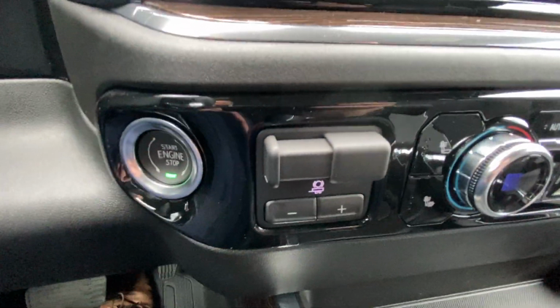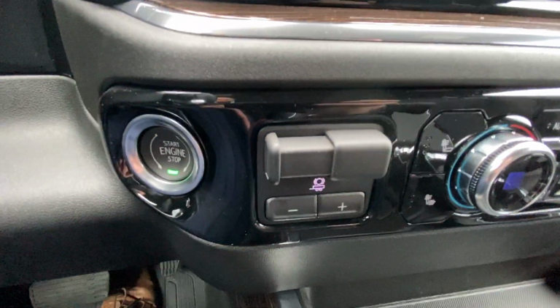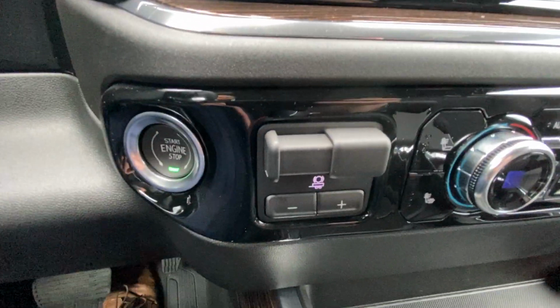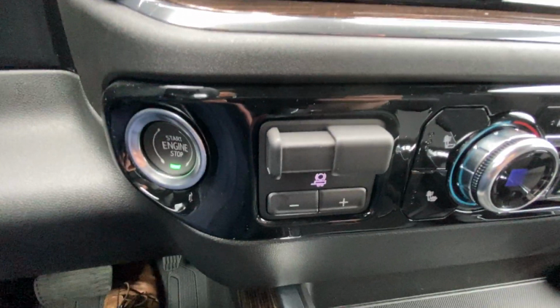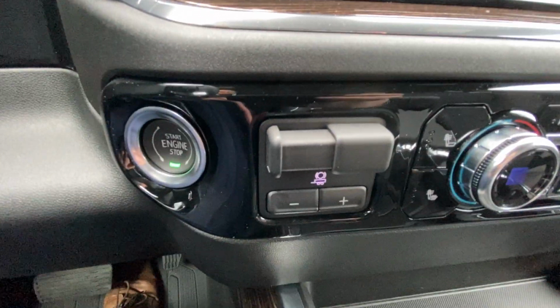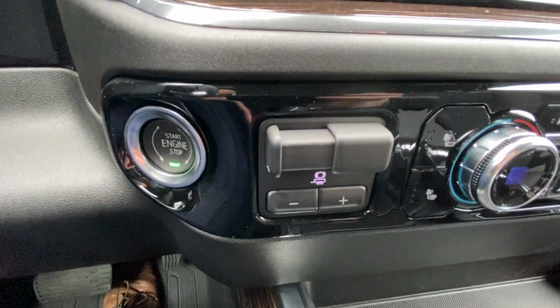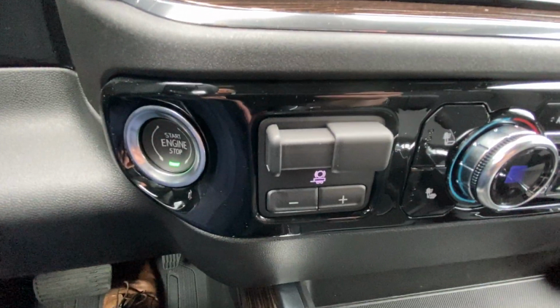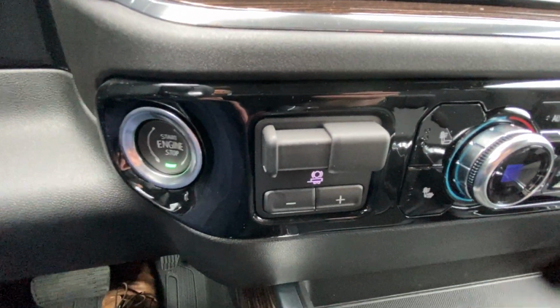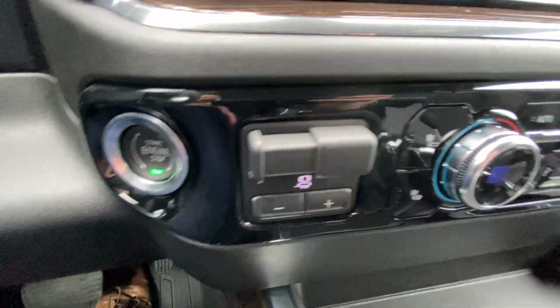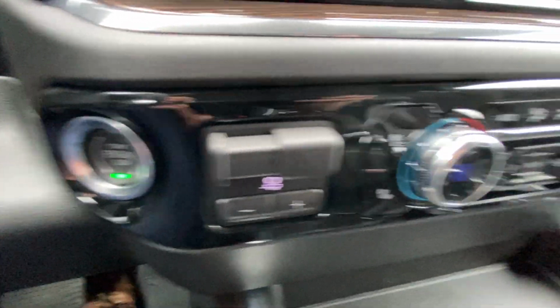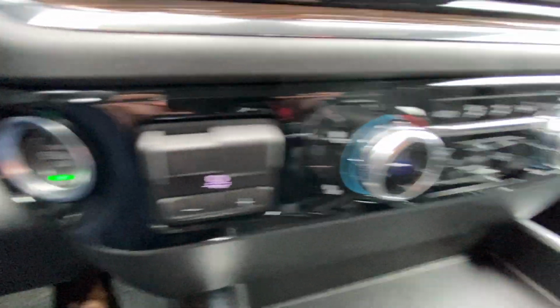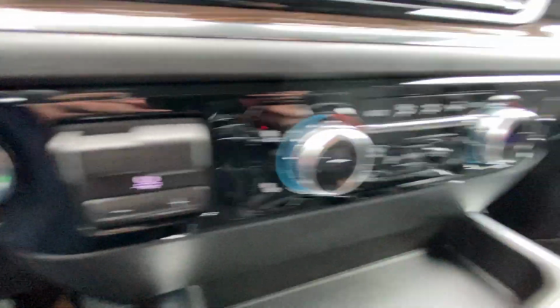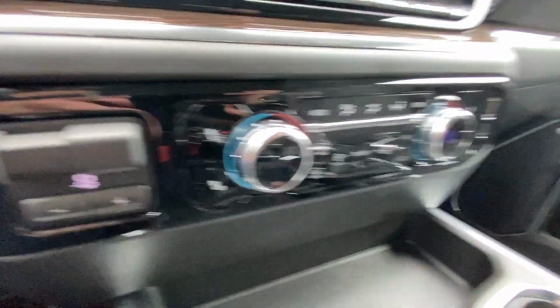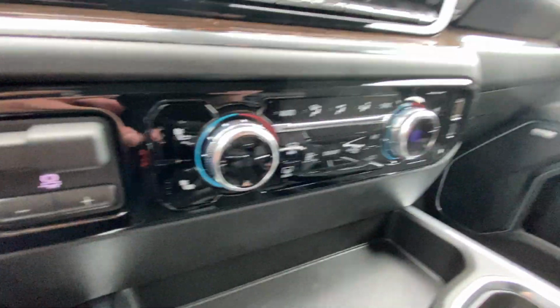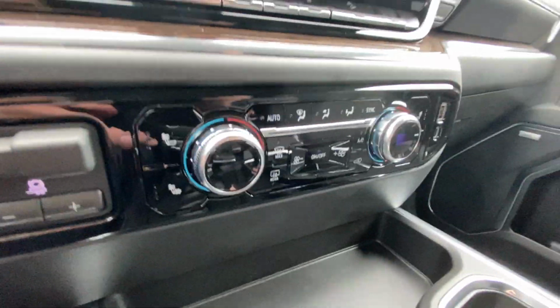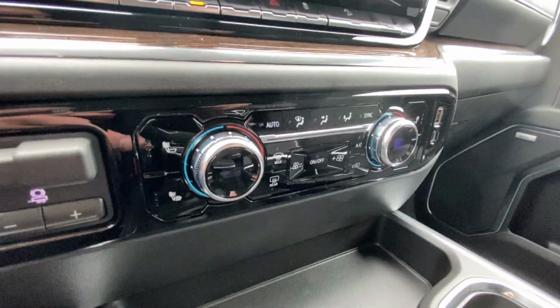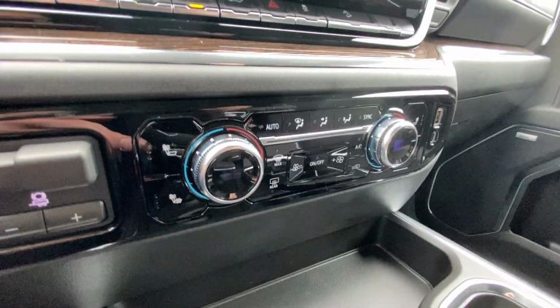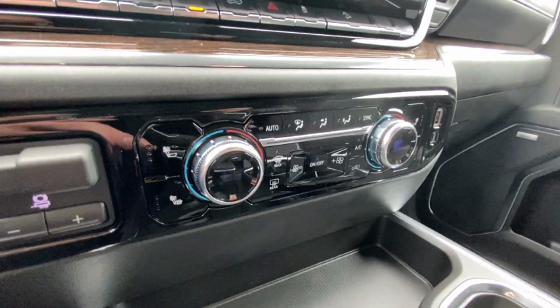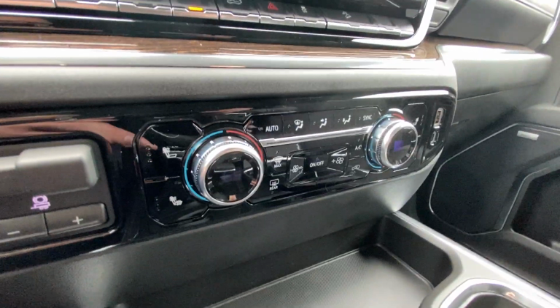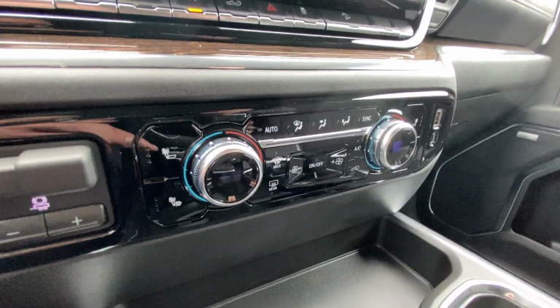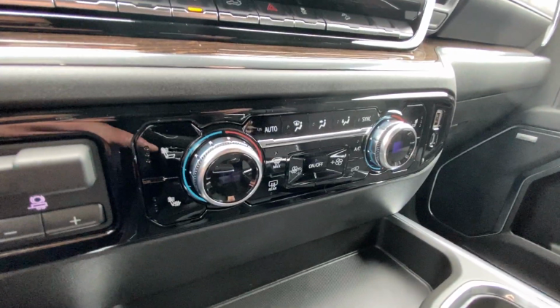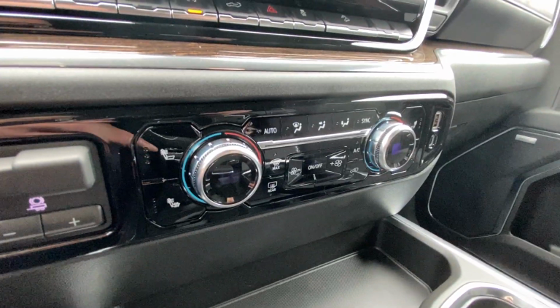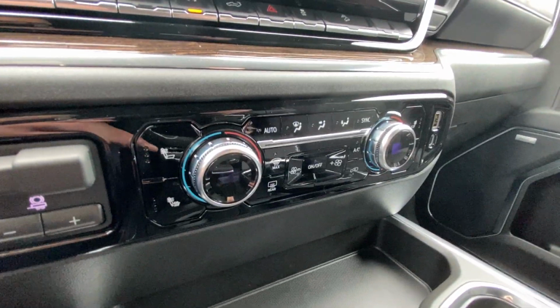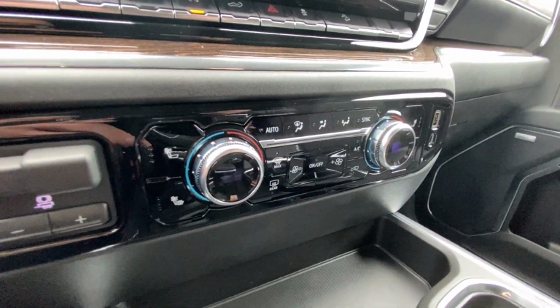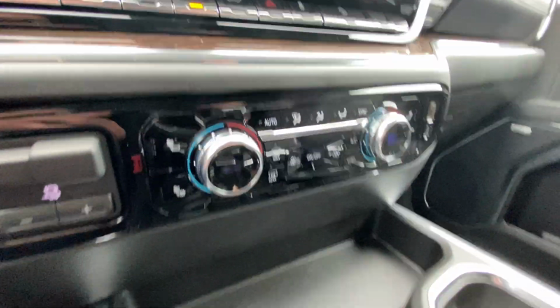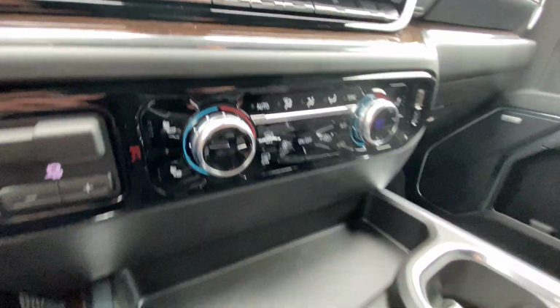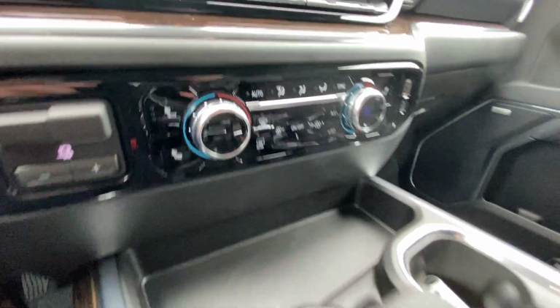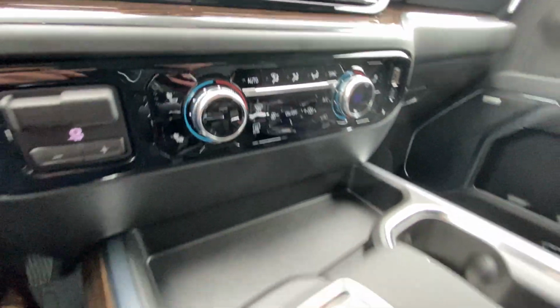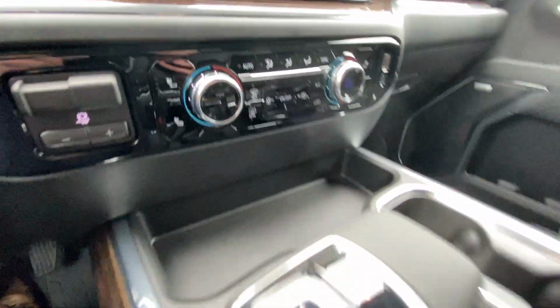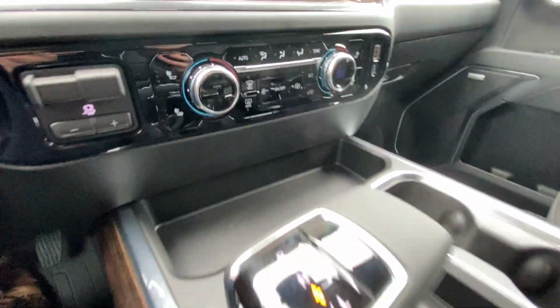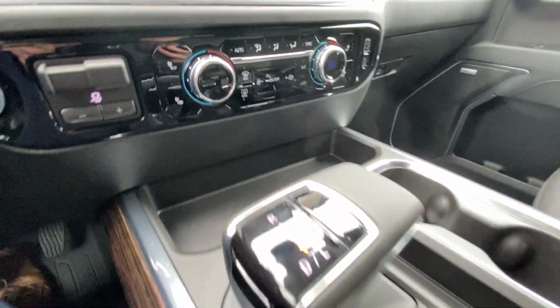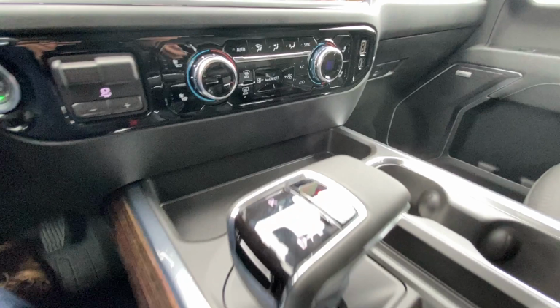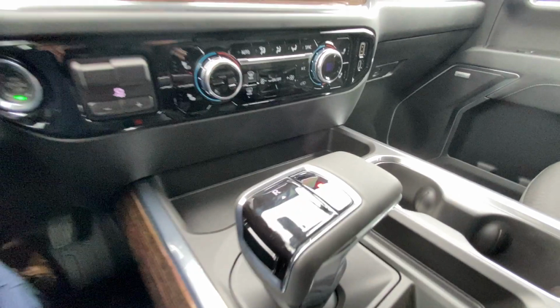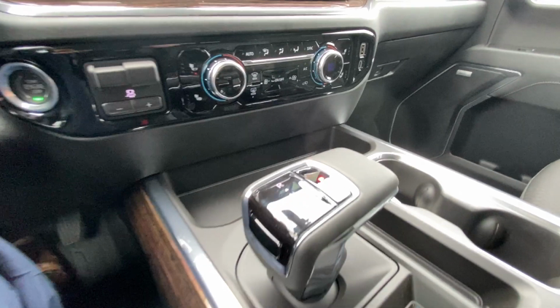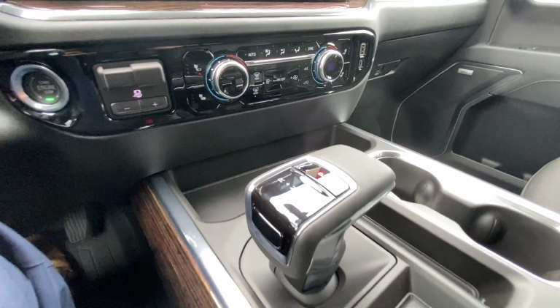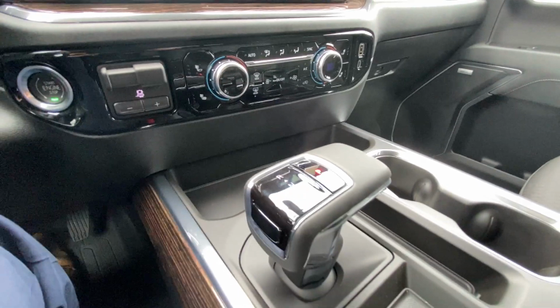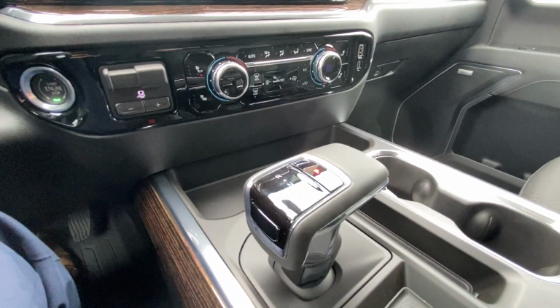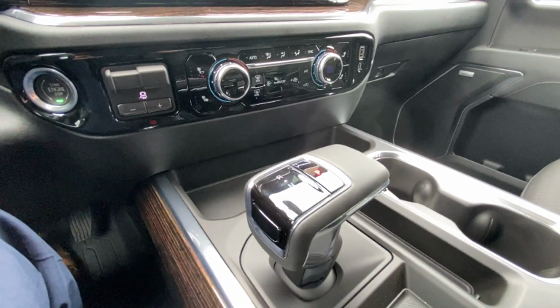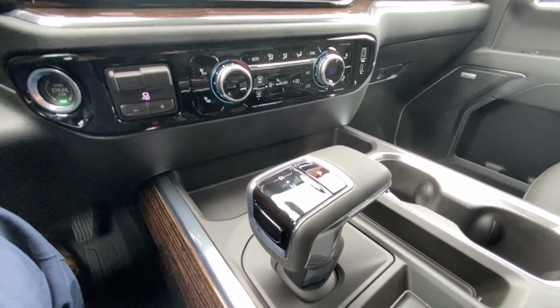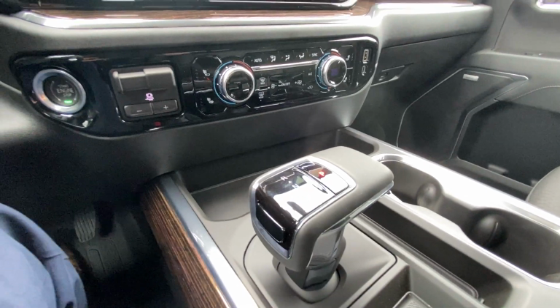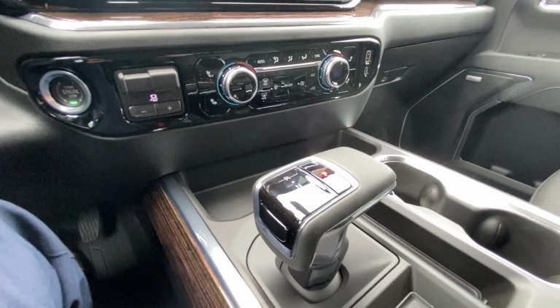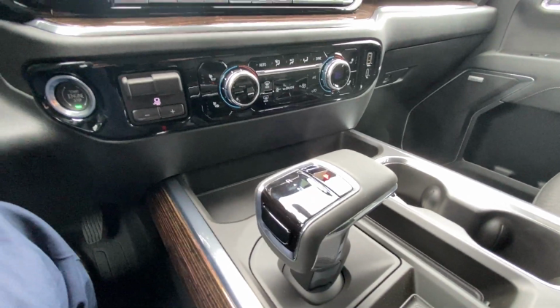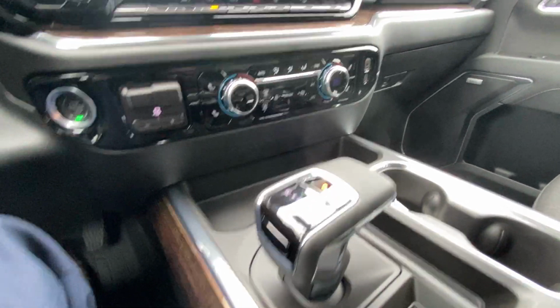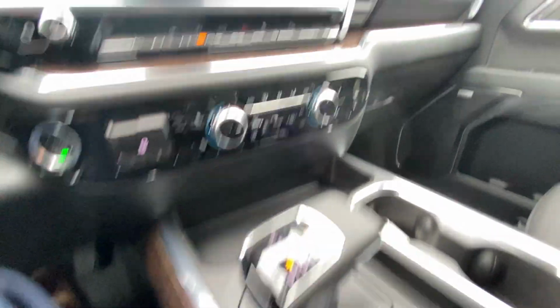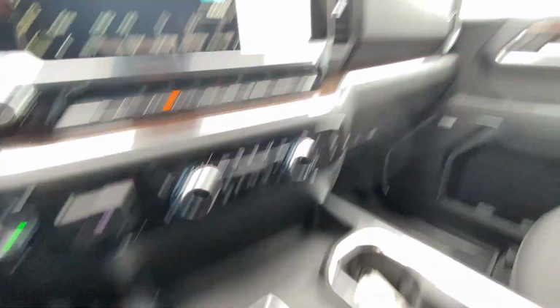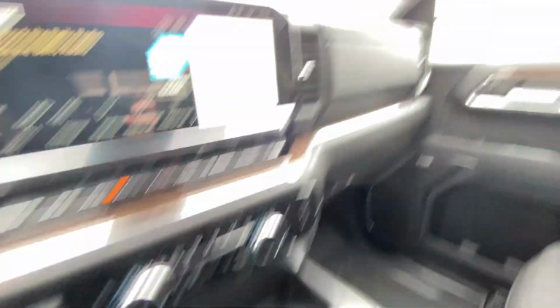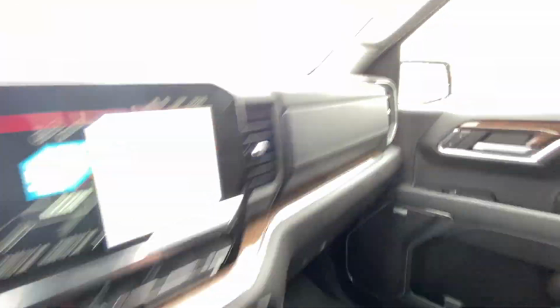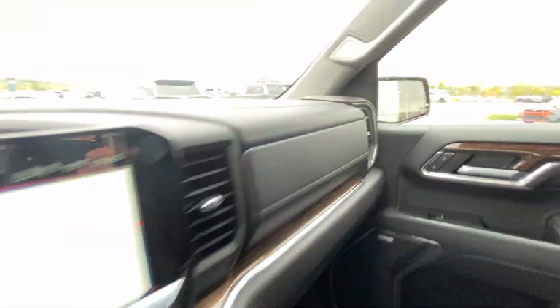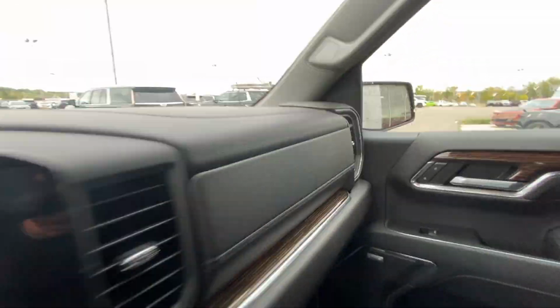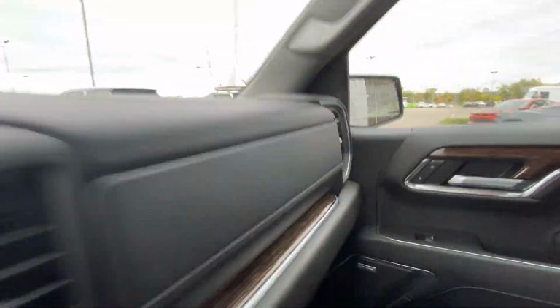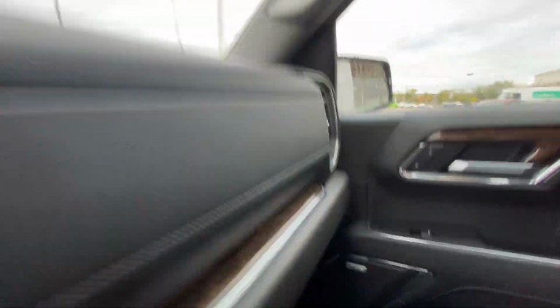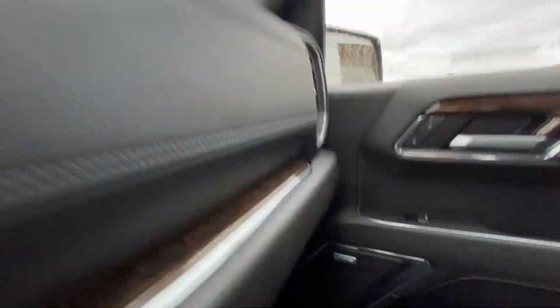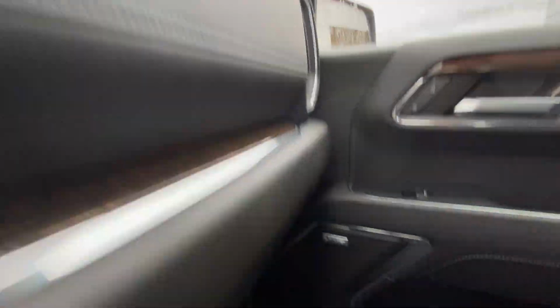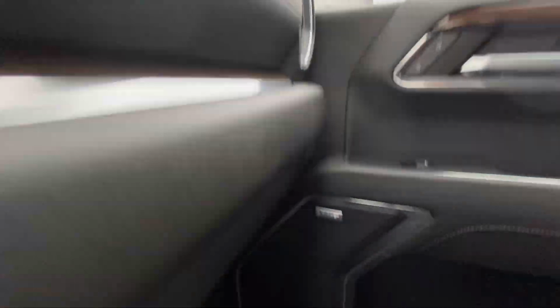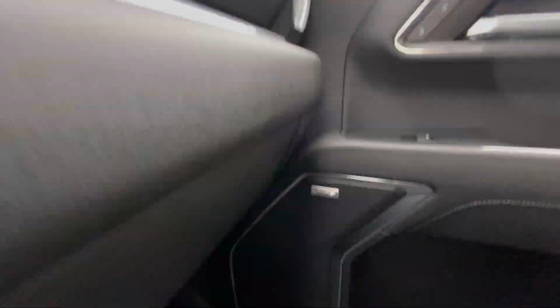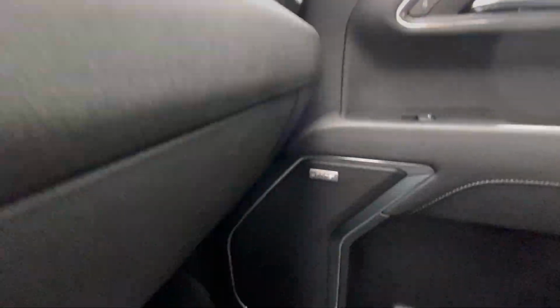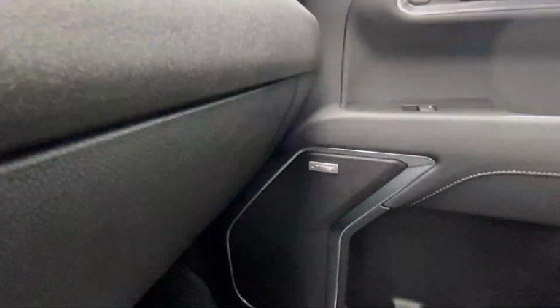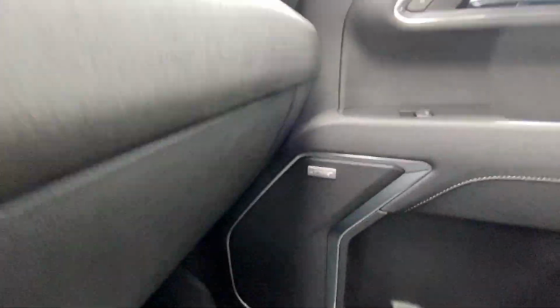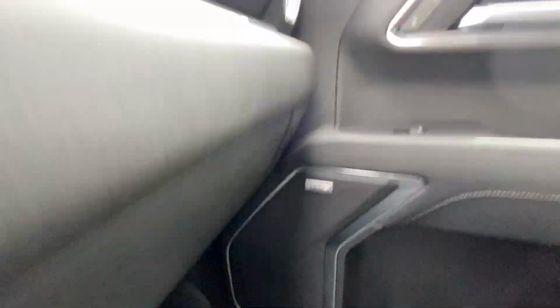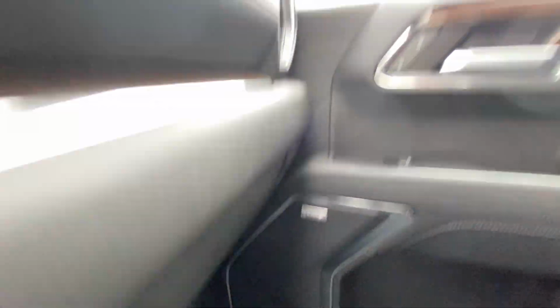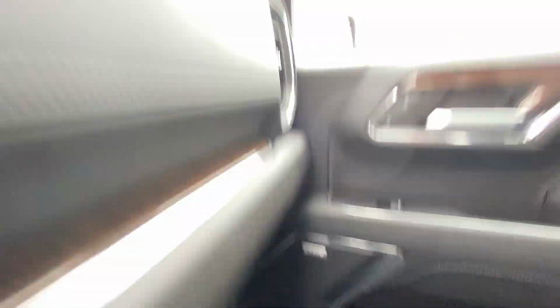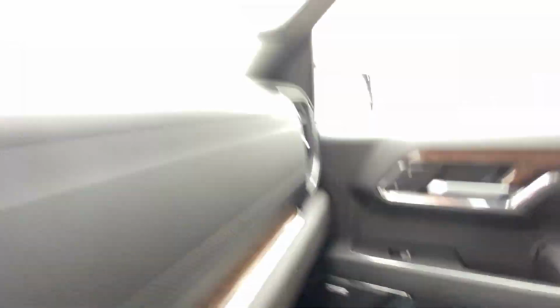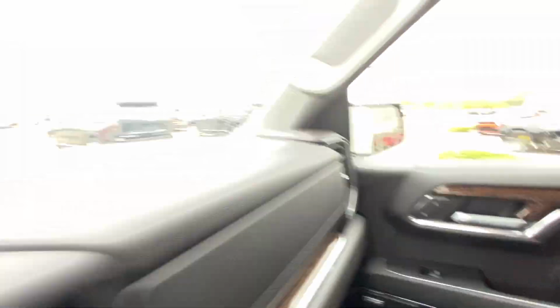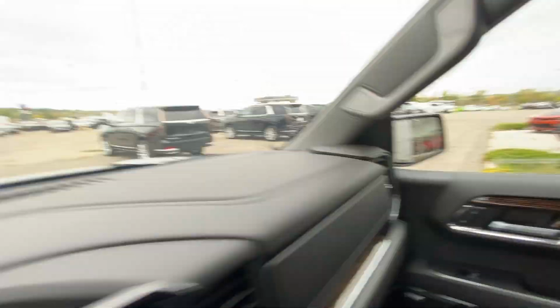Push-to-start ignition, integrated trailer braking, dual-zone climate control, and the shifter is located in the center console, with Bose audio all throughout the vehicle.